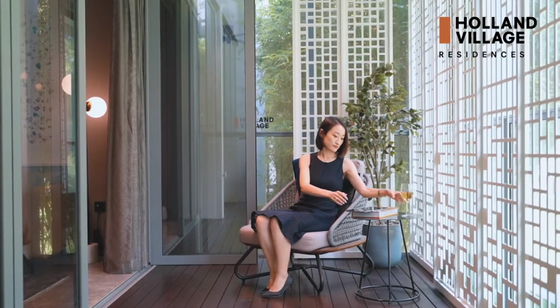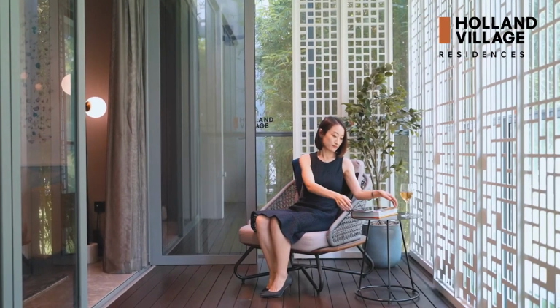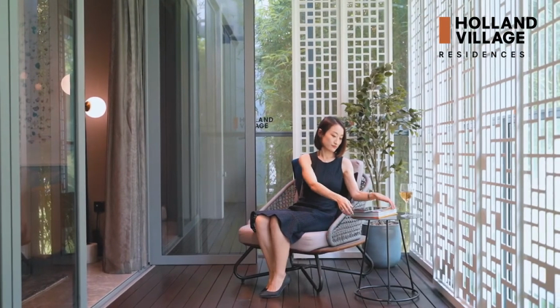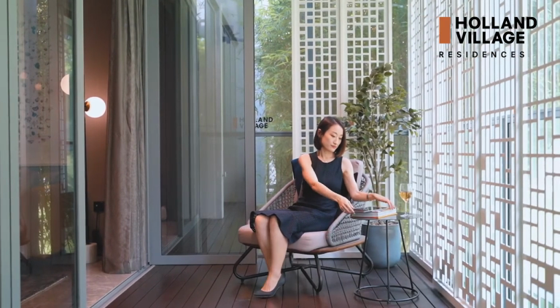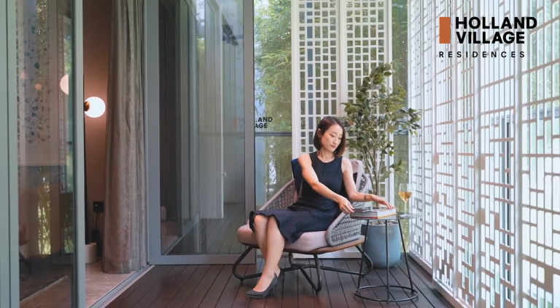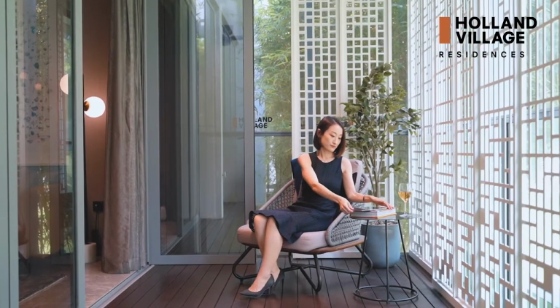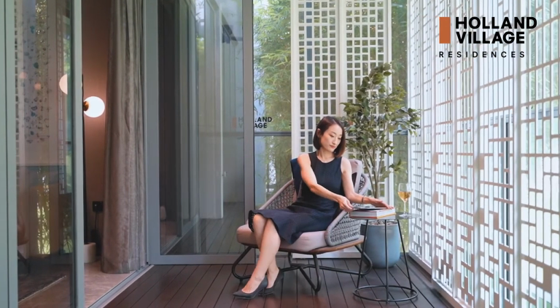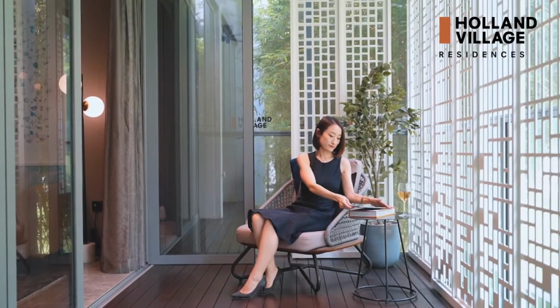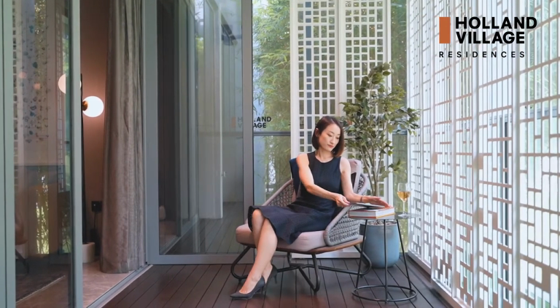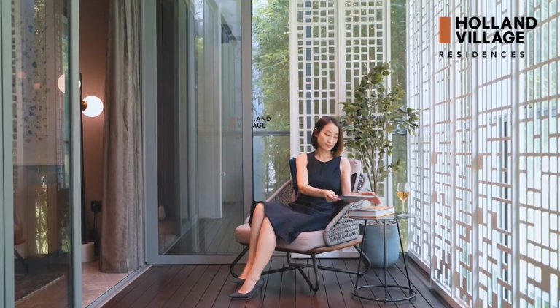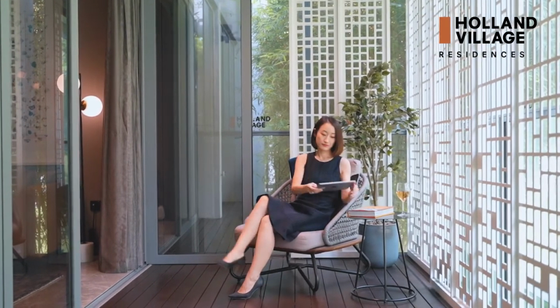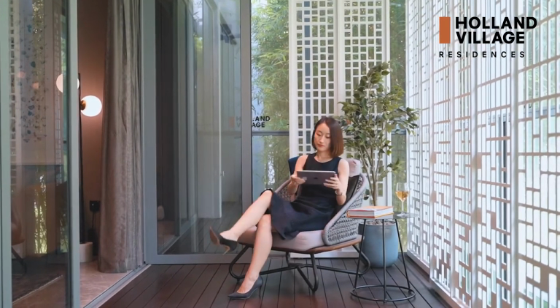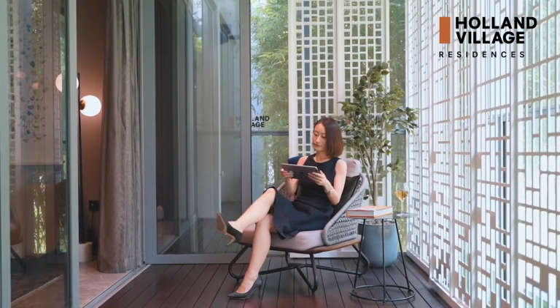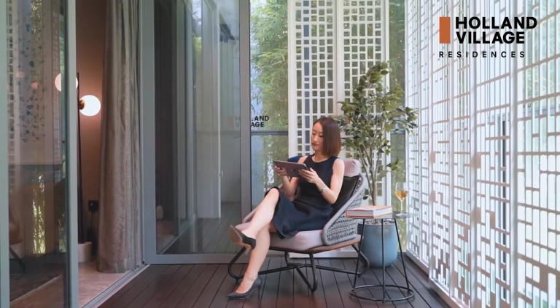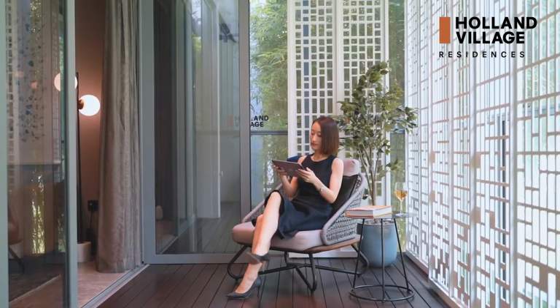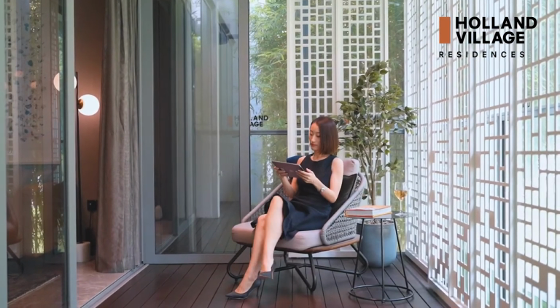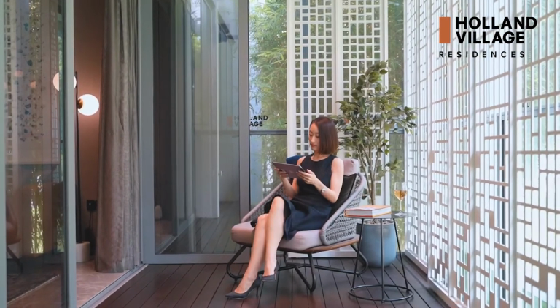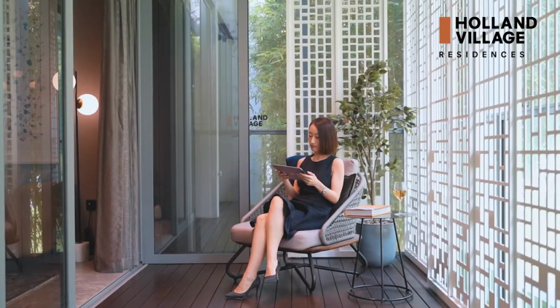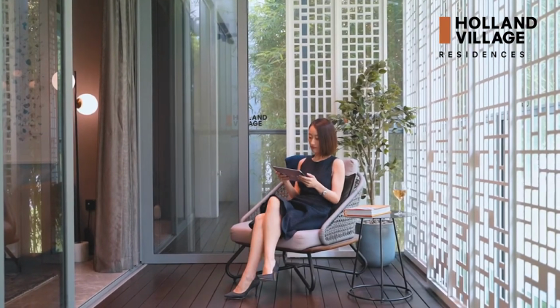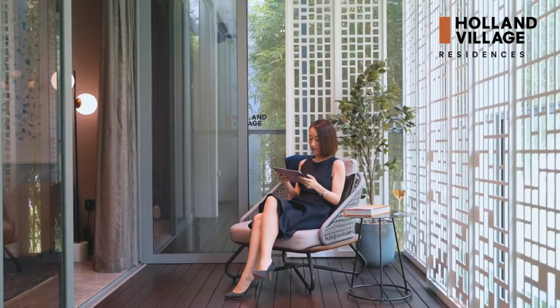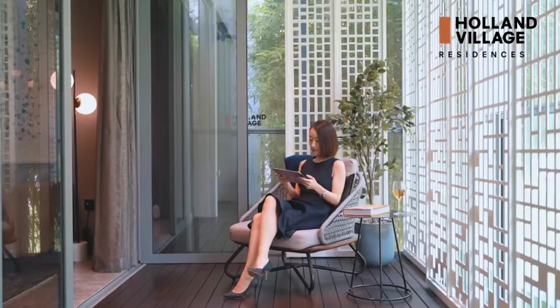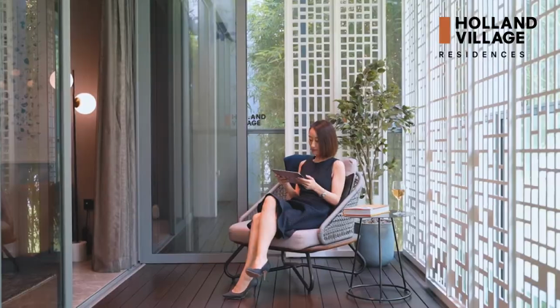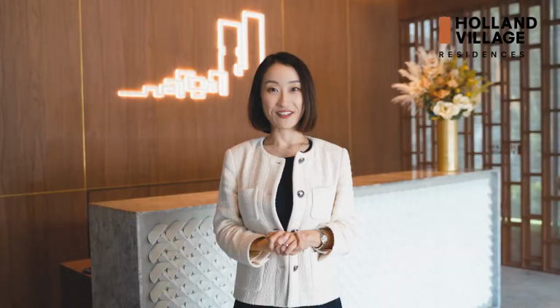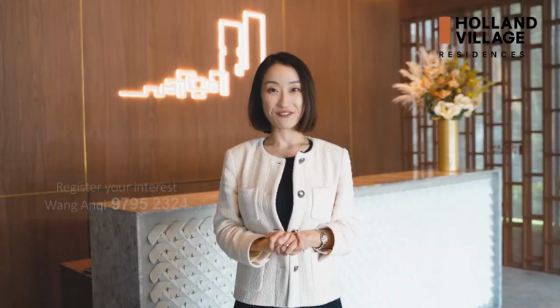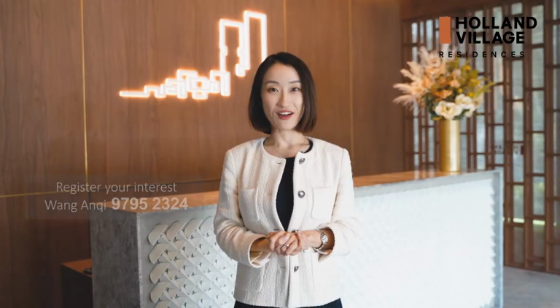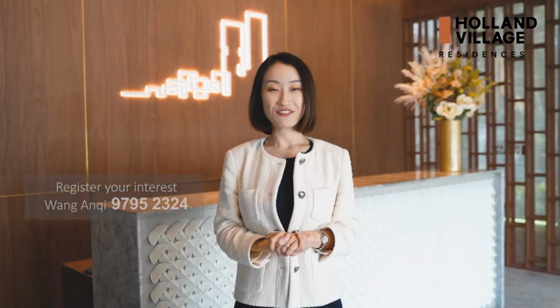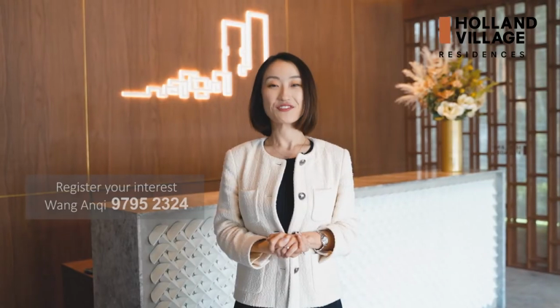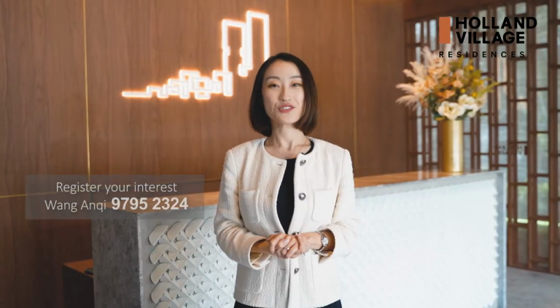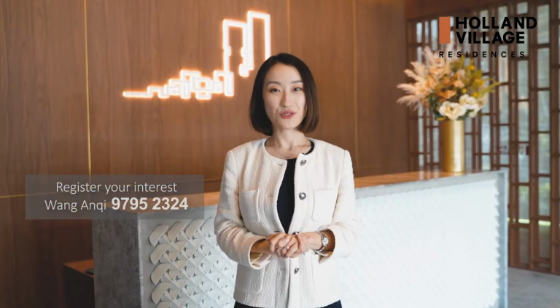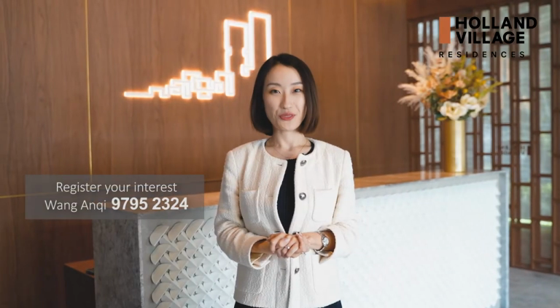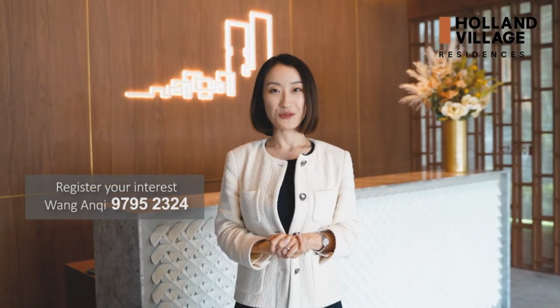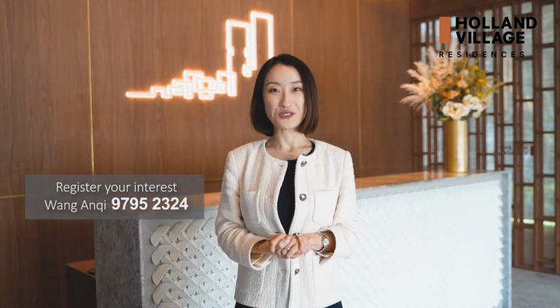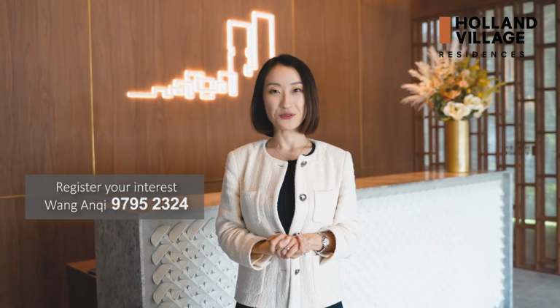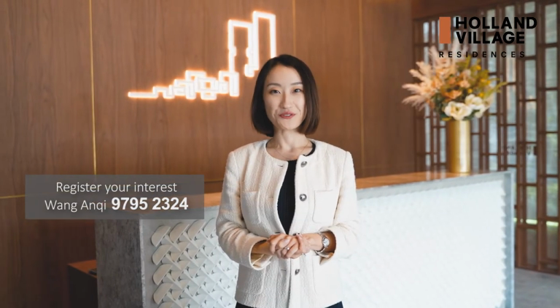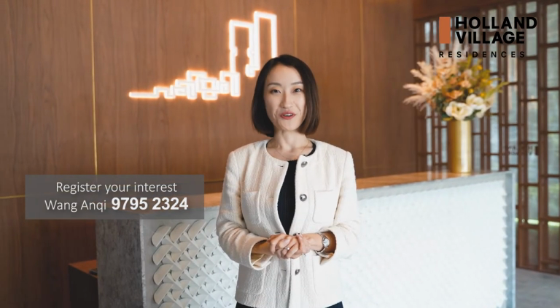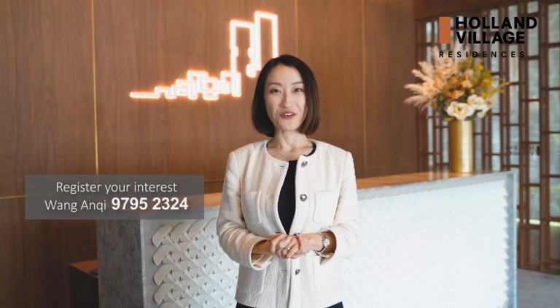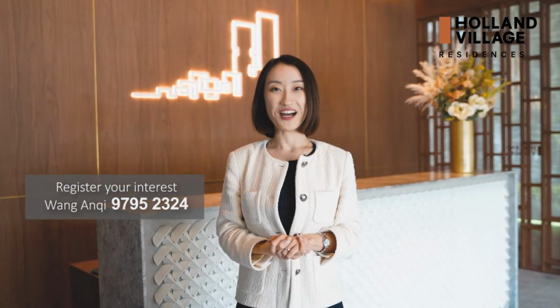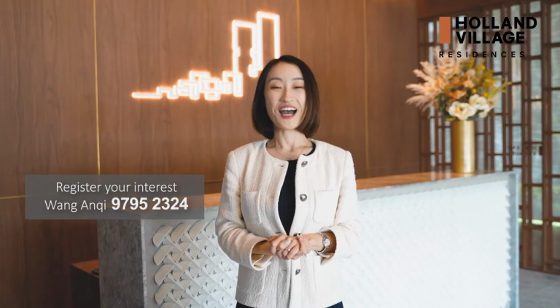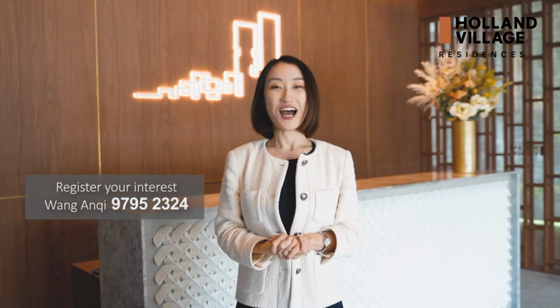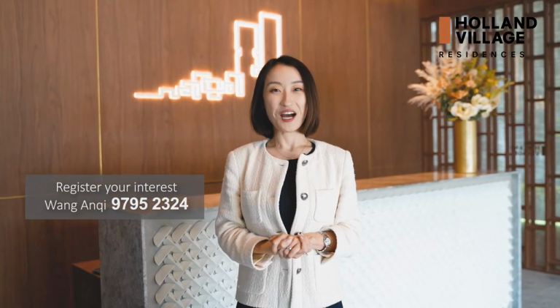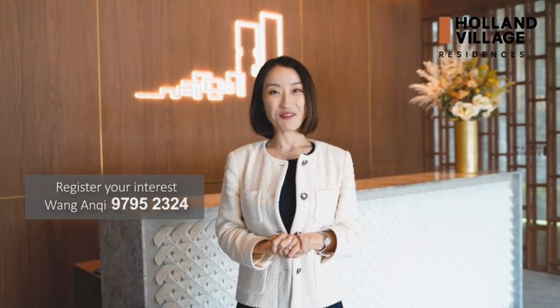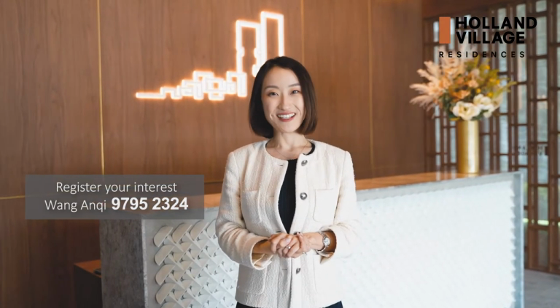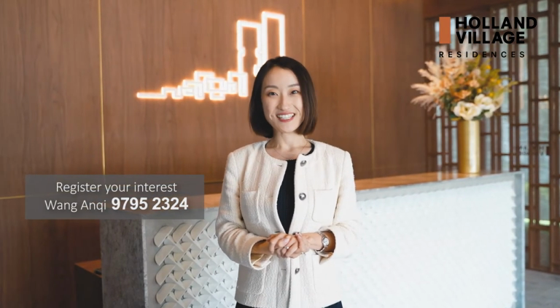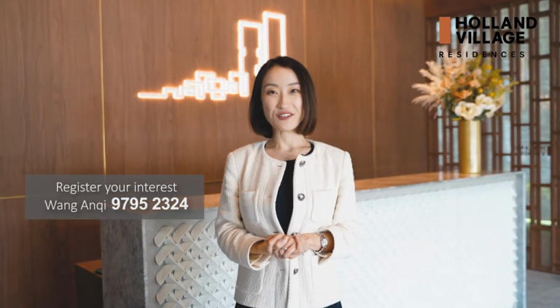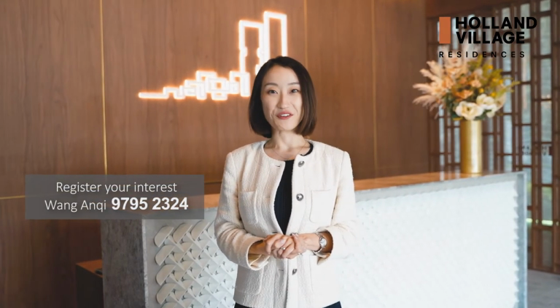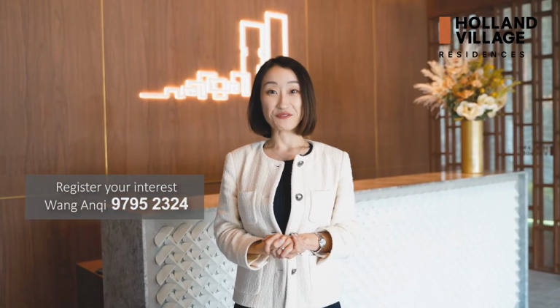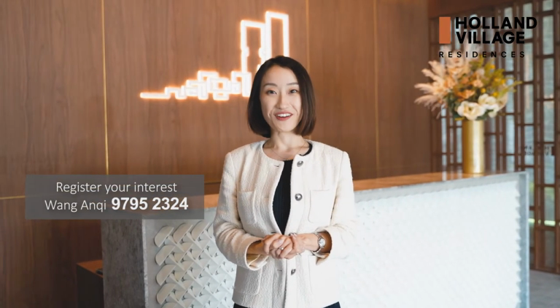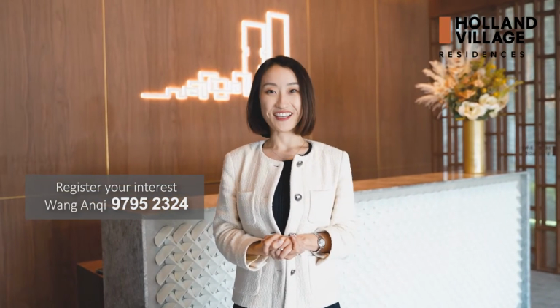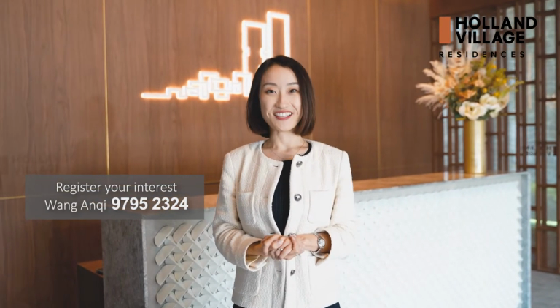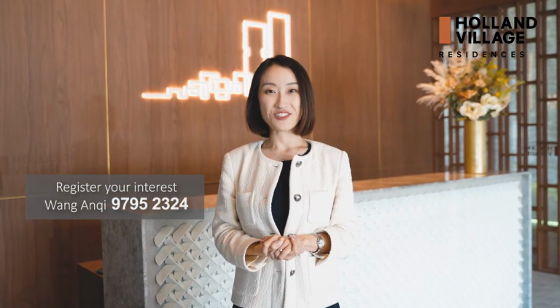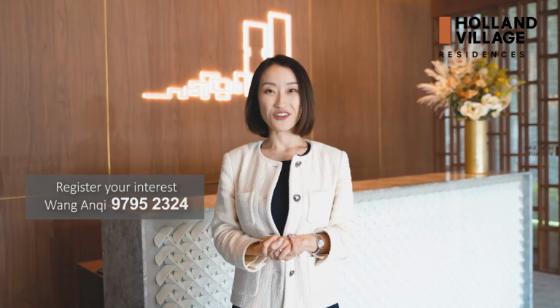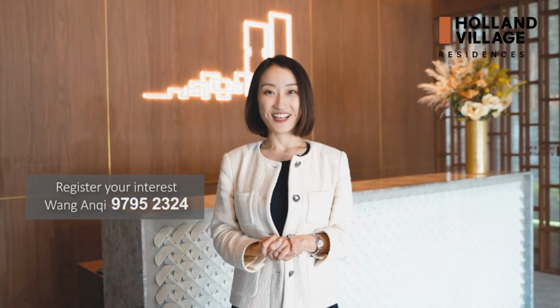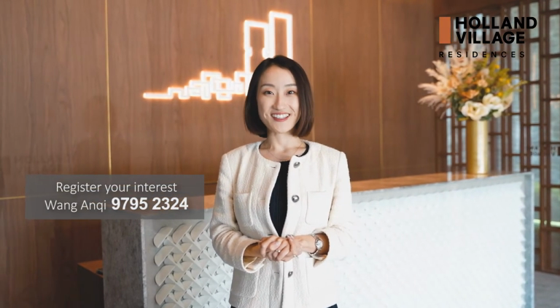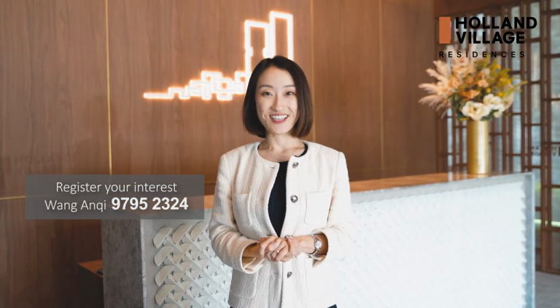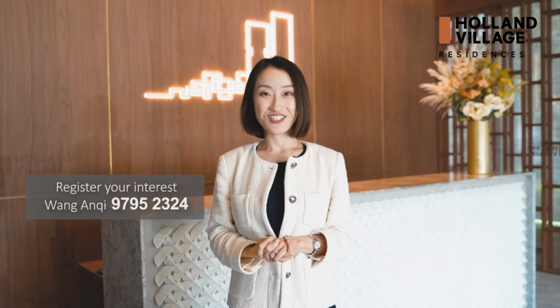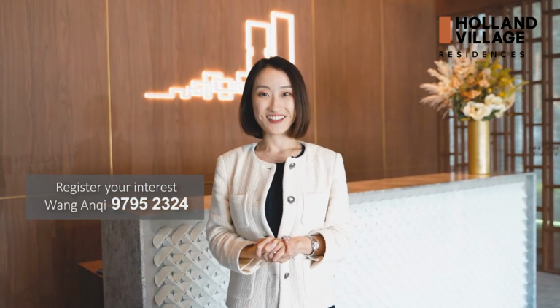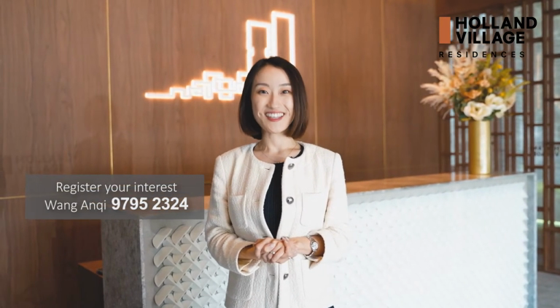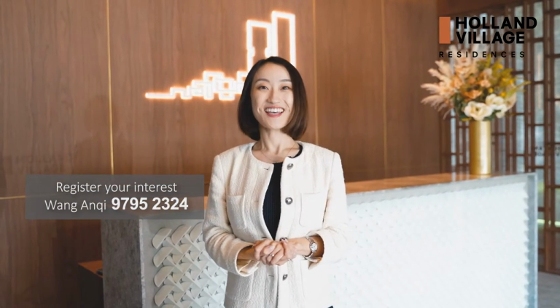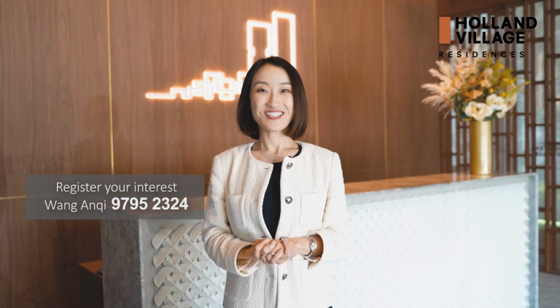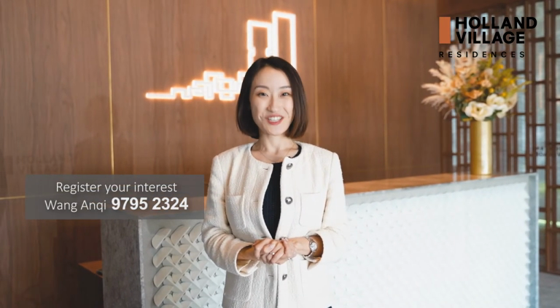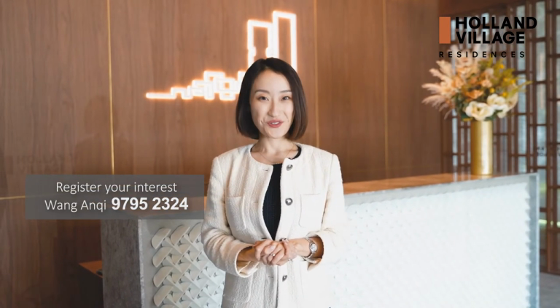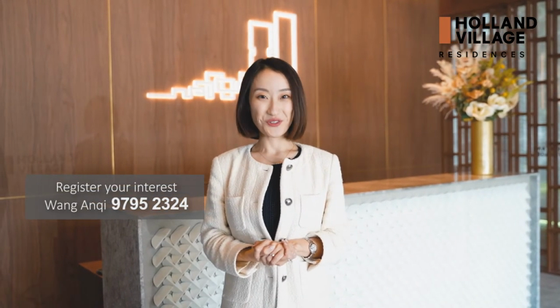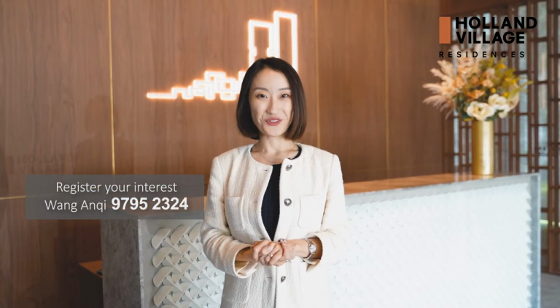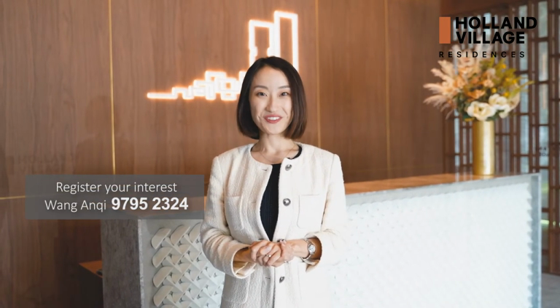Register your interest with me at 97952324. I'm Ann Chi from the Far East Organization. See you soon!